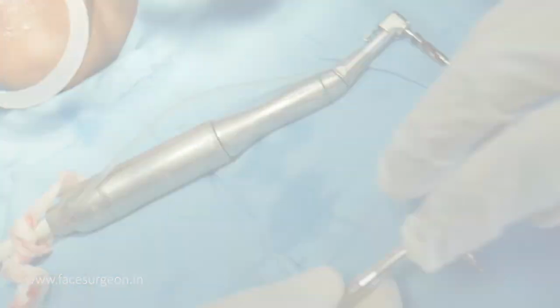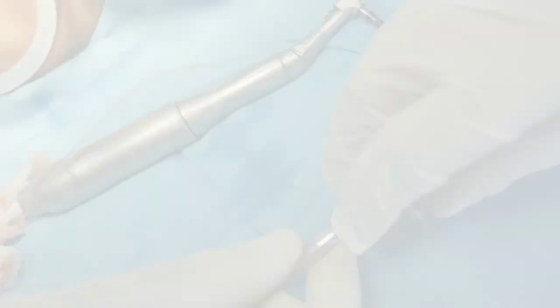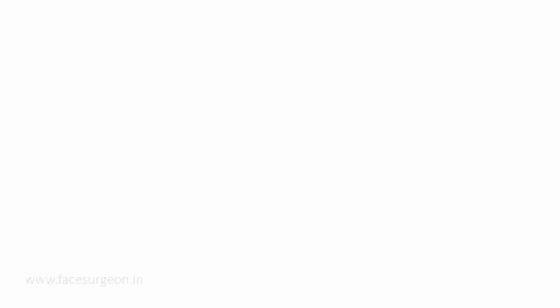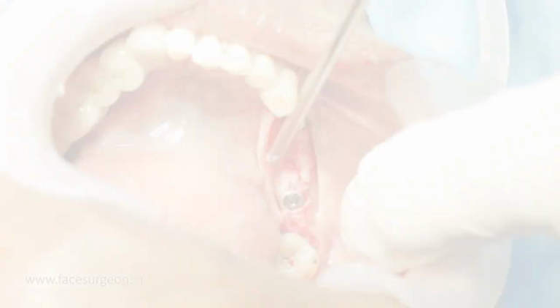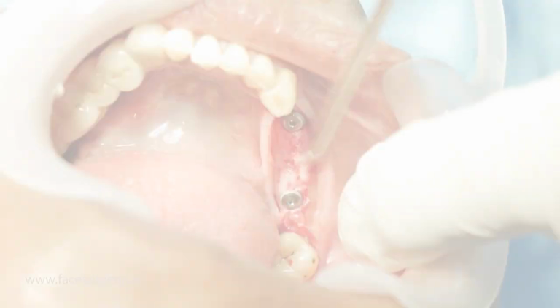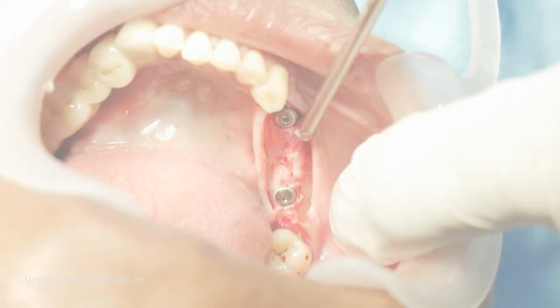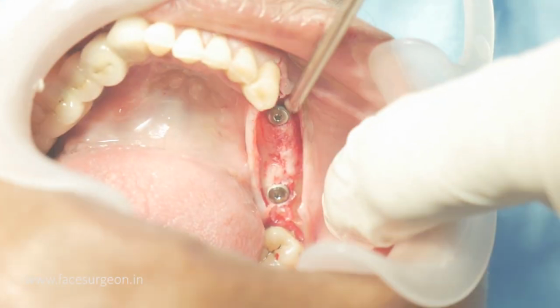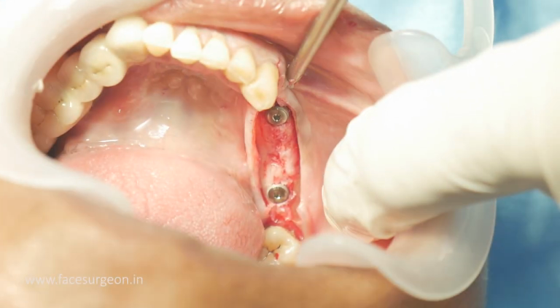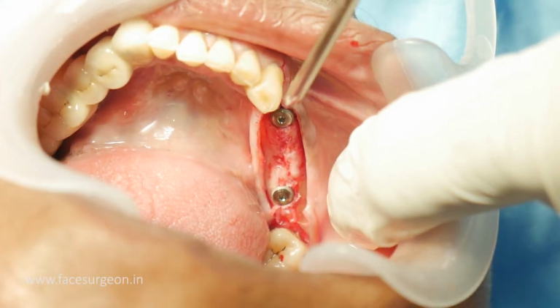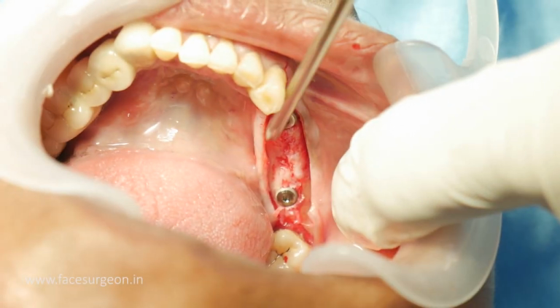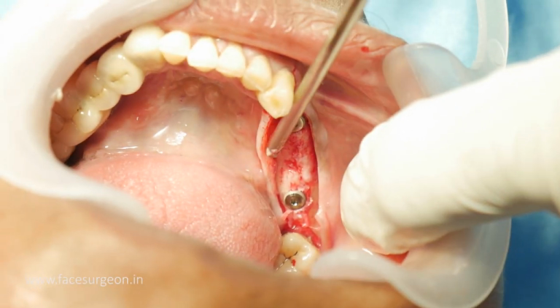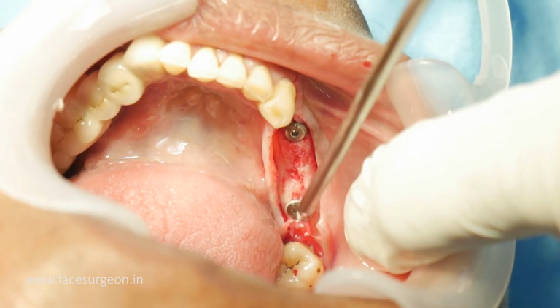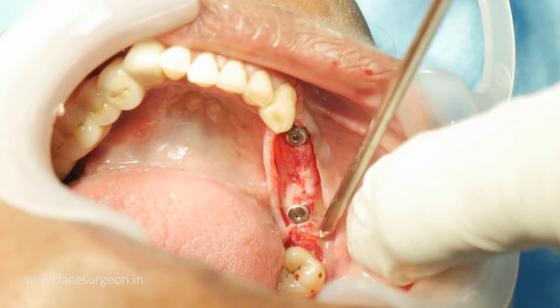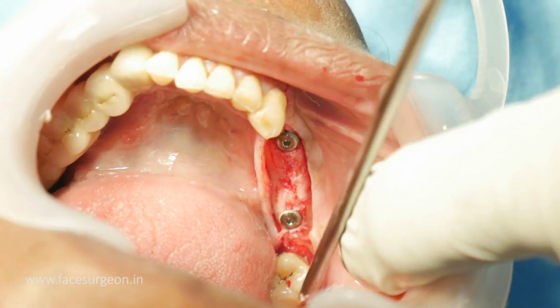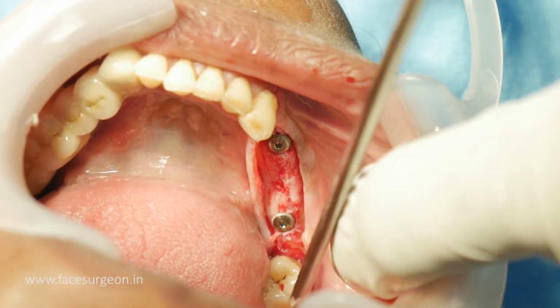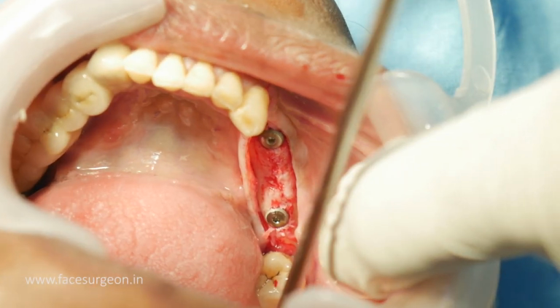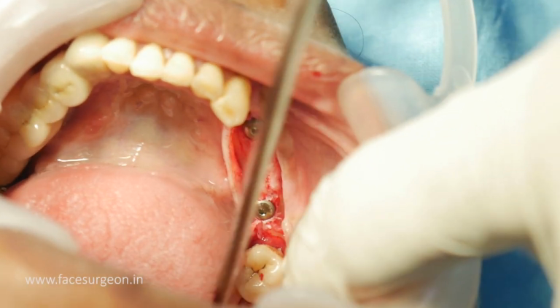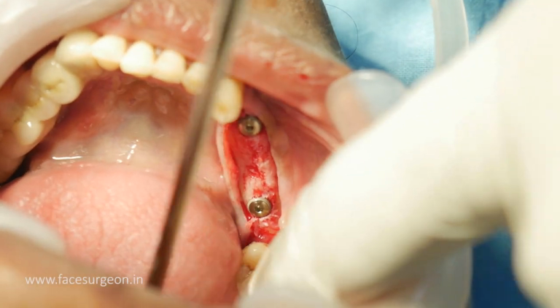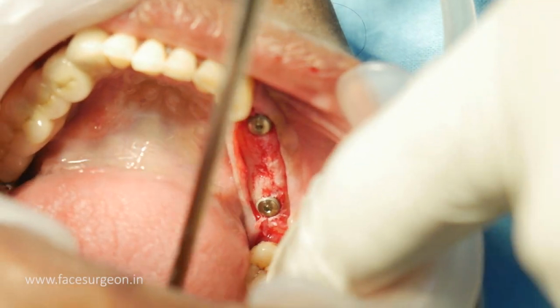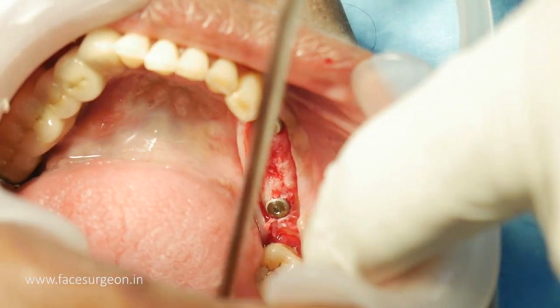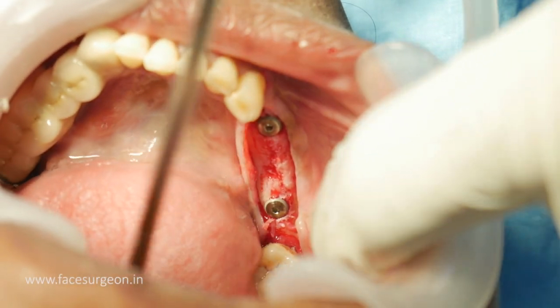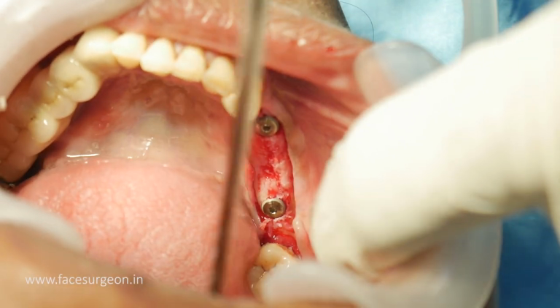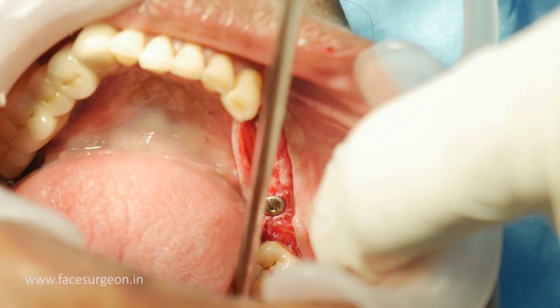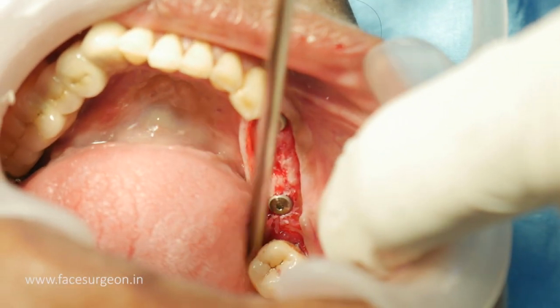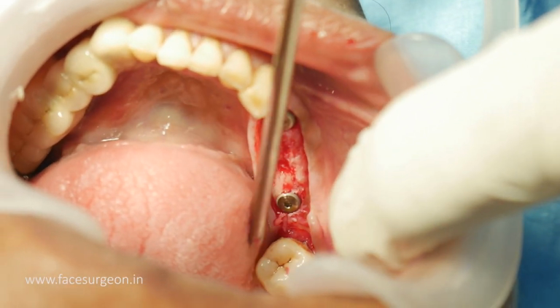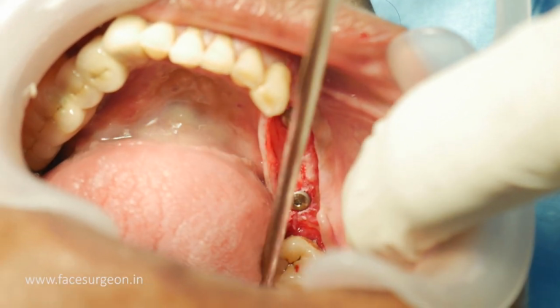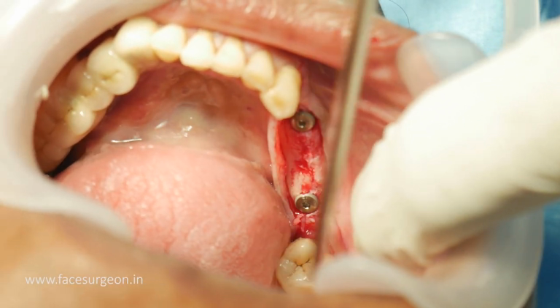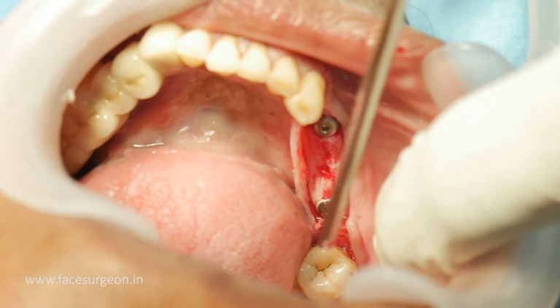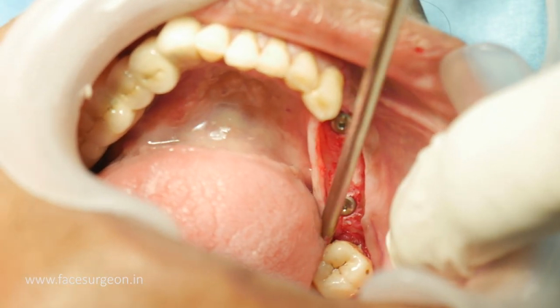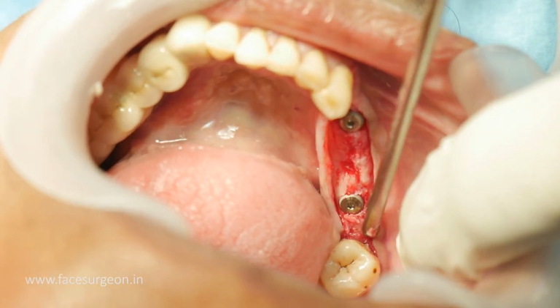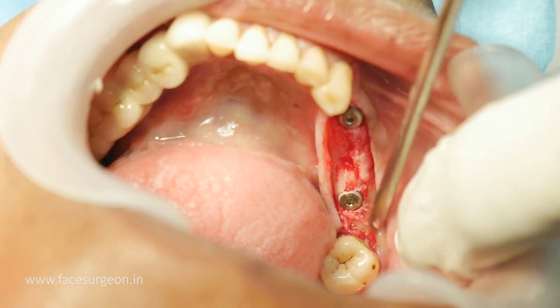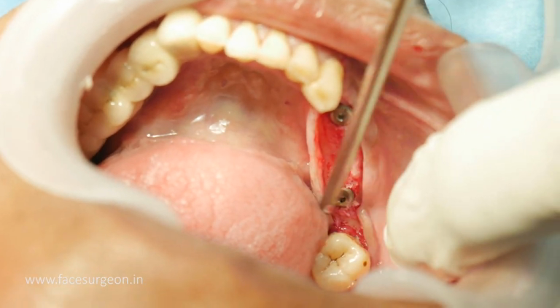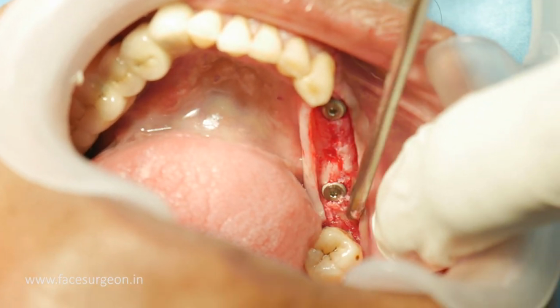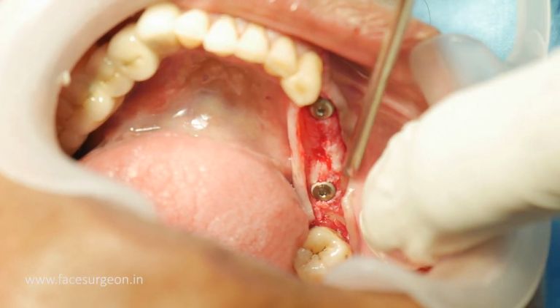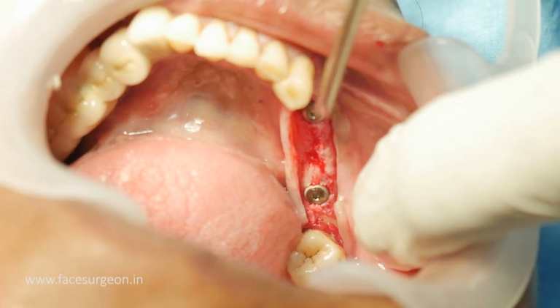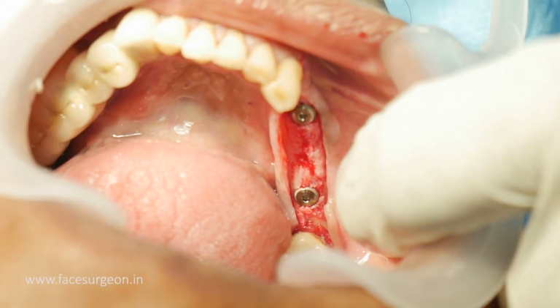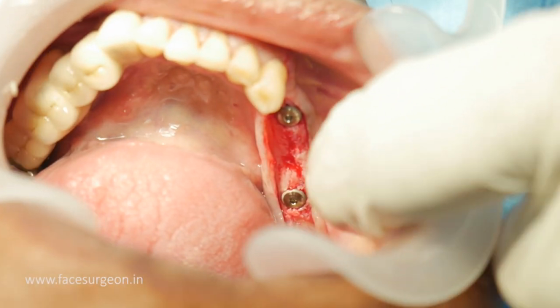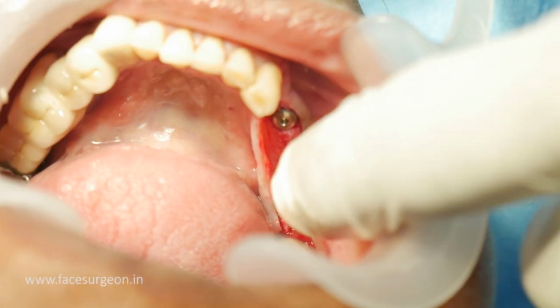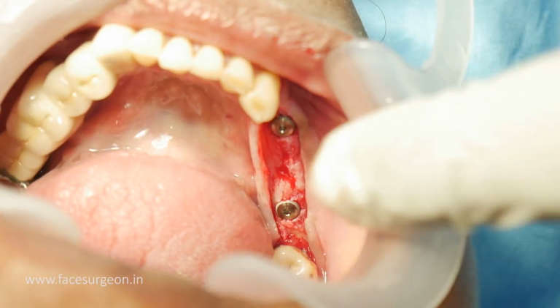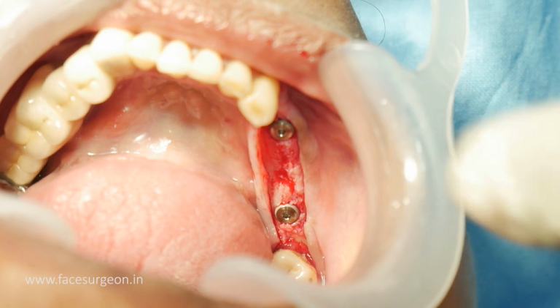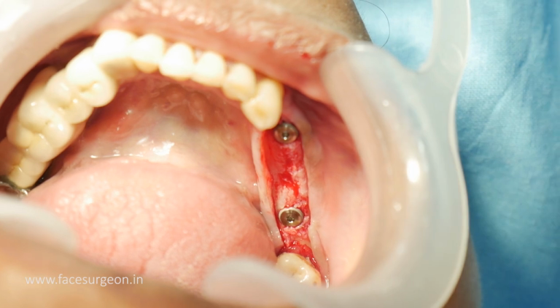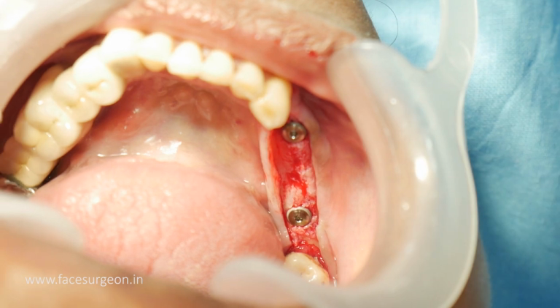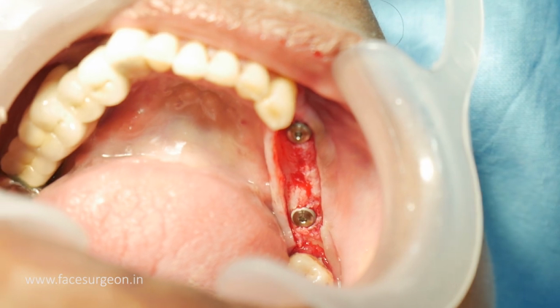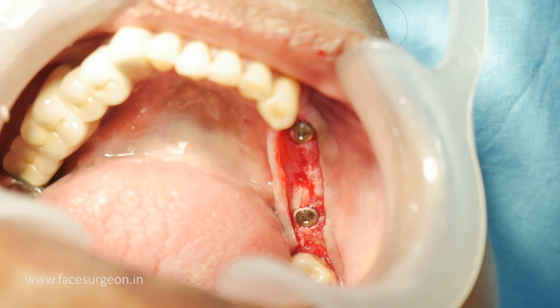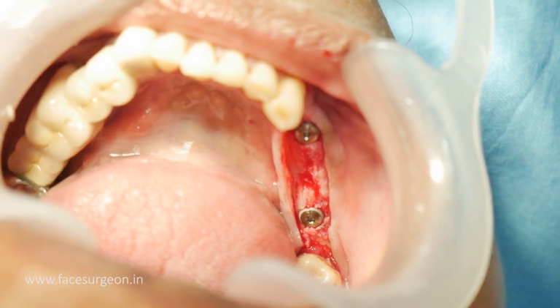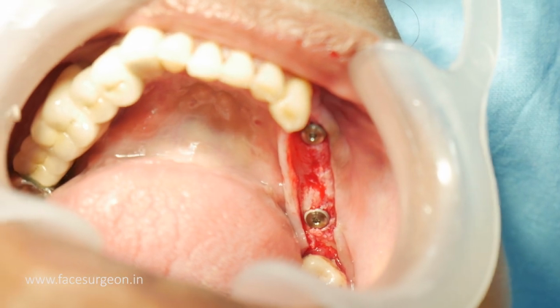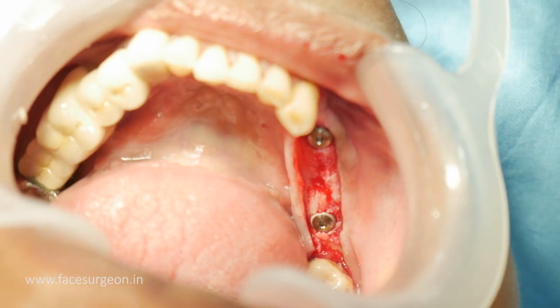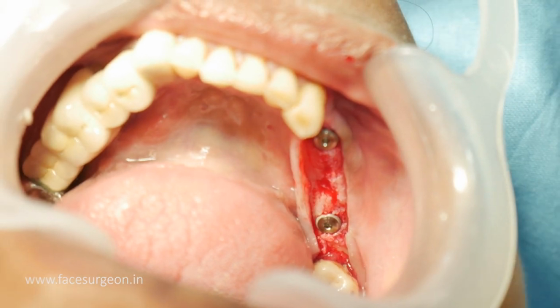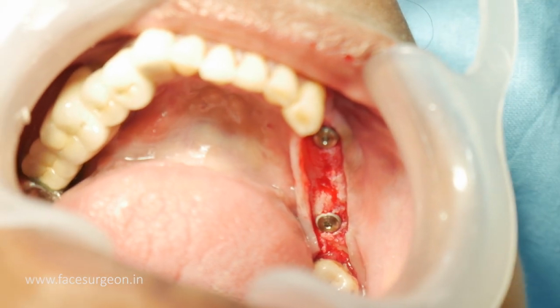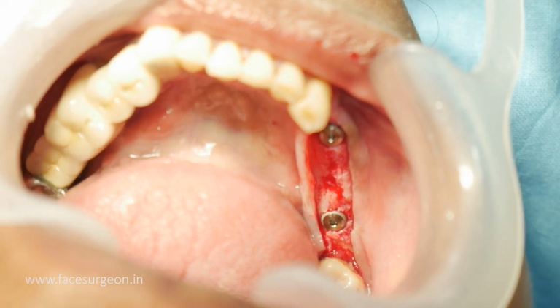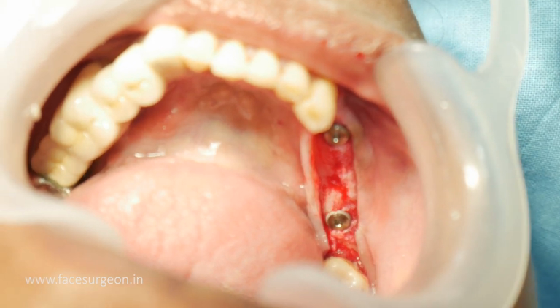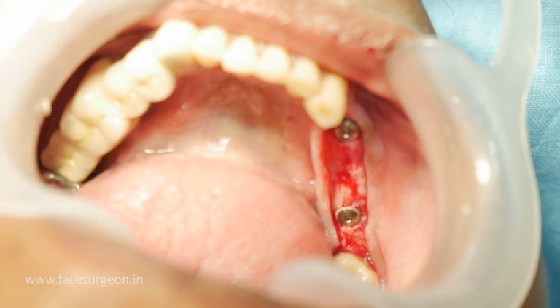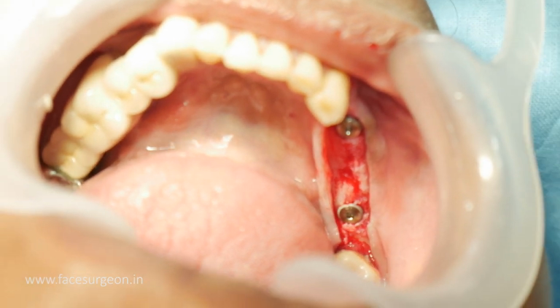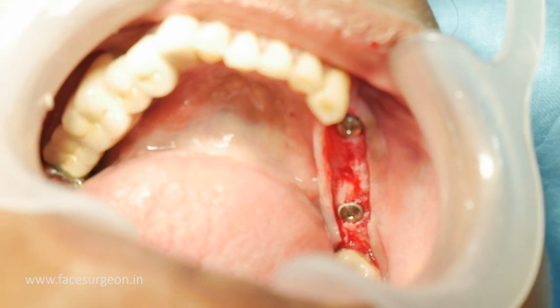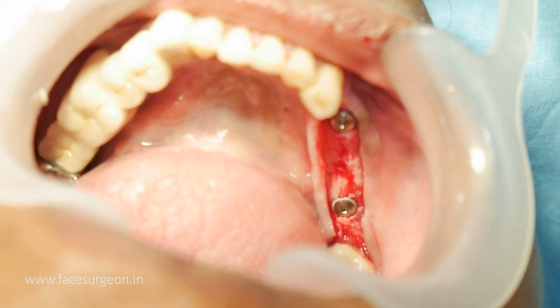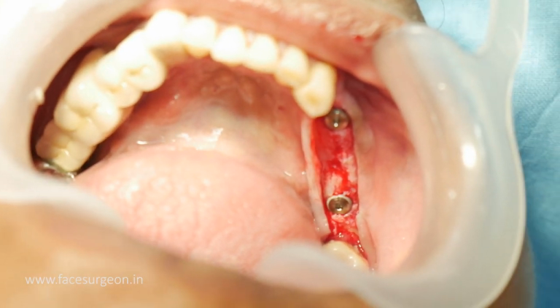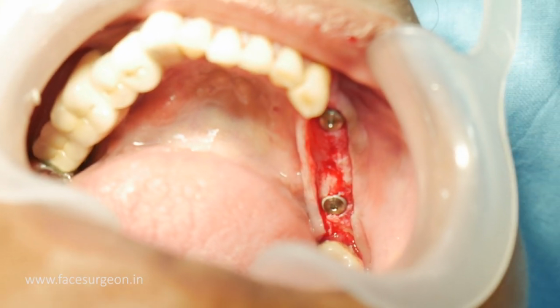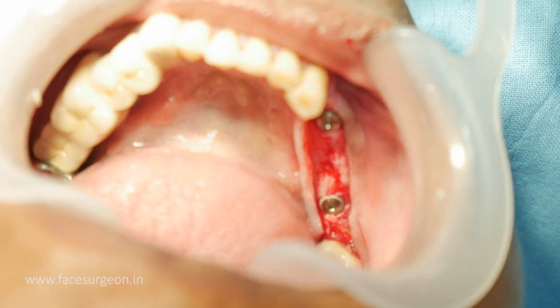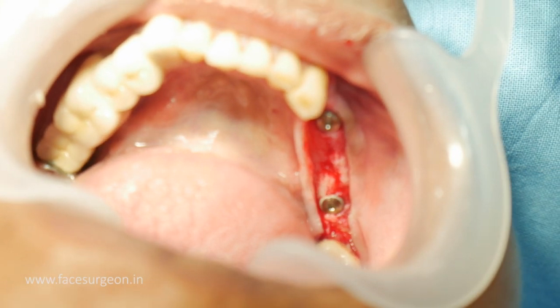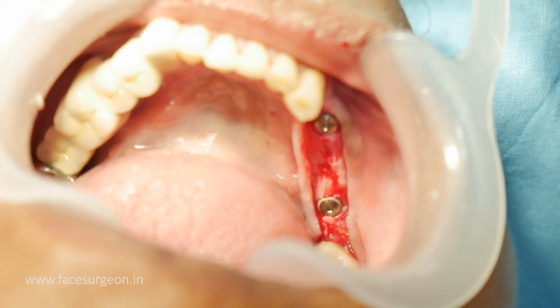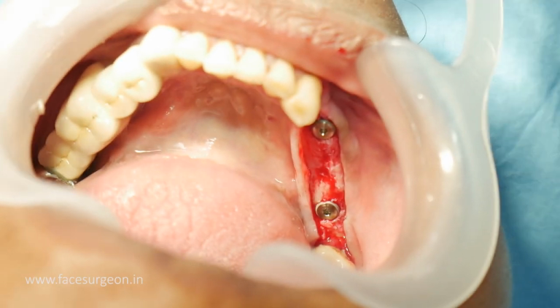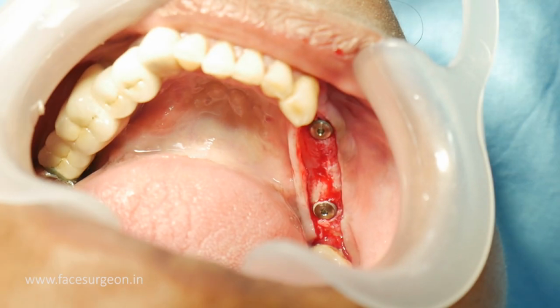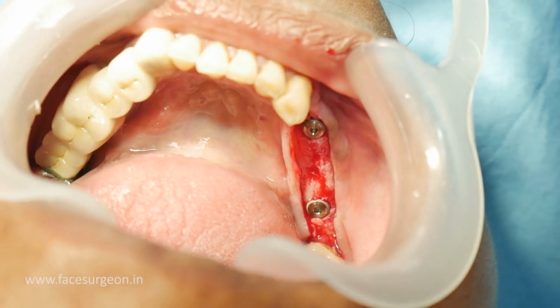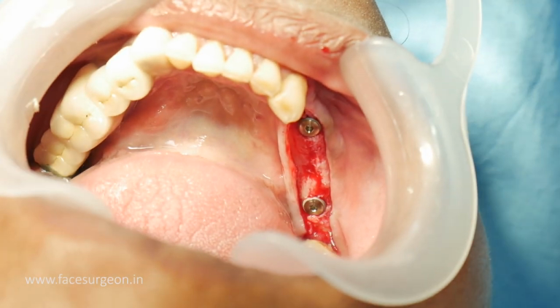You can see the two implants placed in. All in all we have taken about 8 minutes, probably a little less.